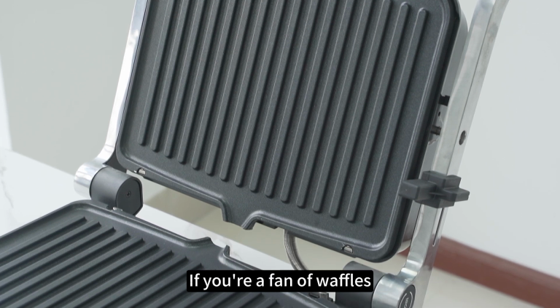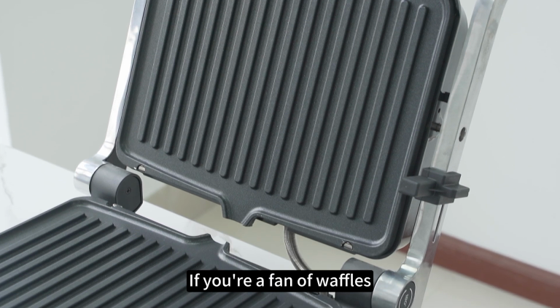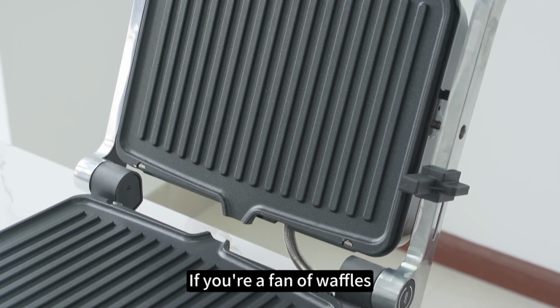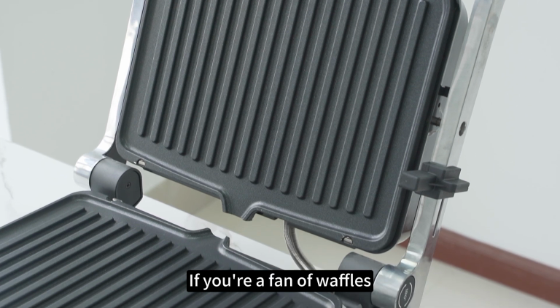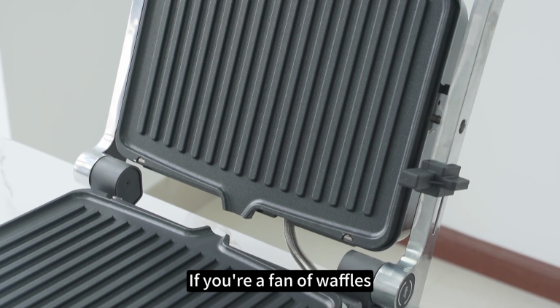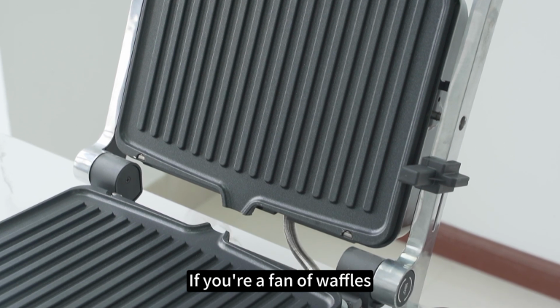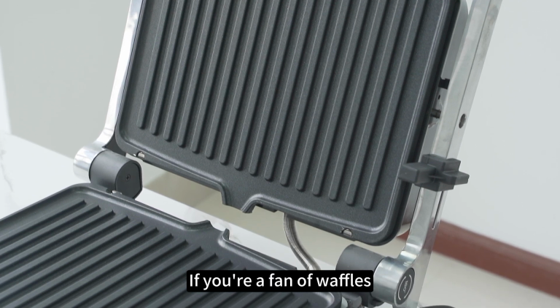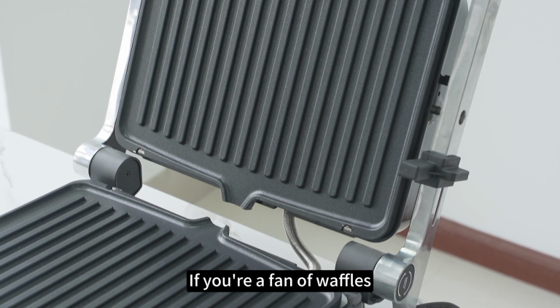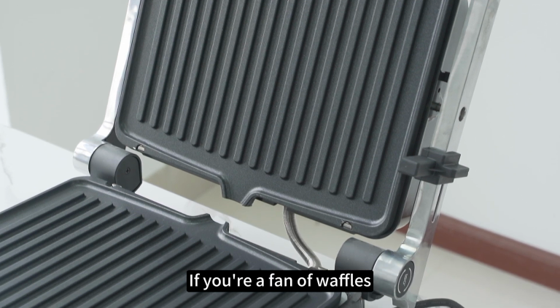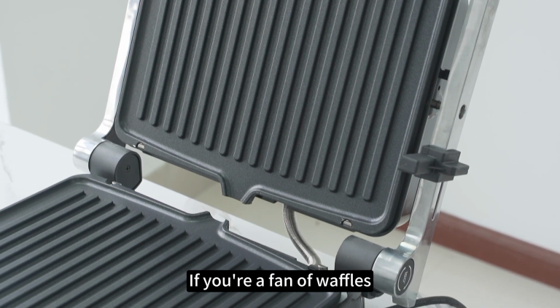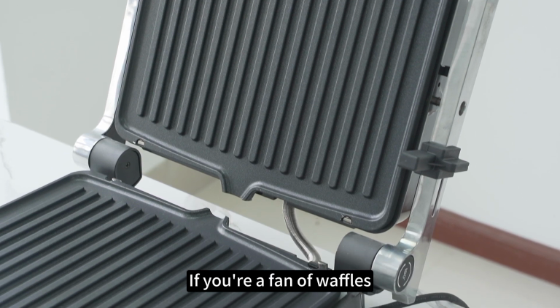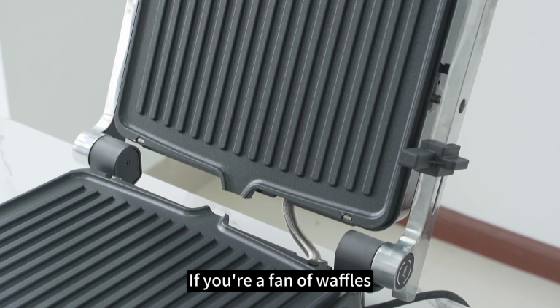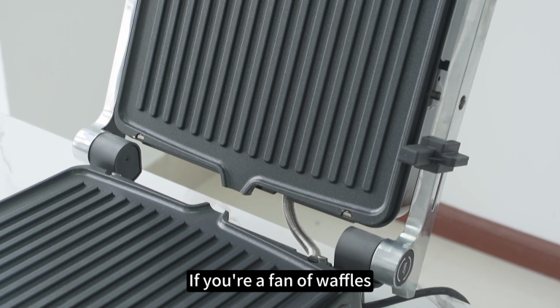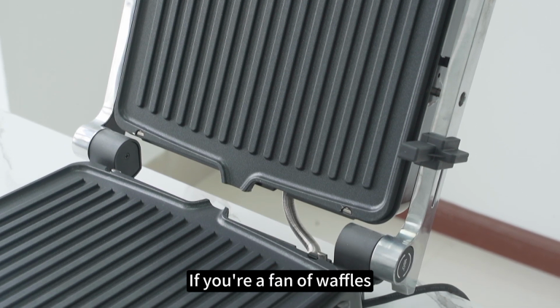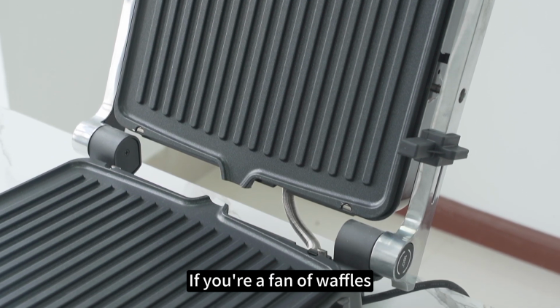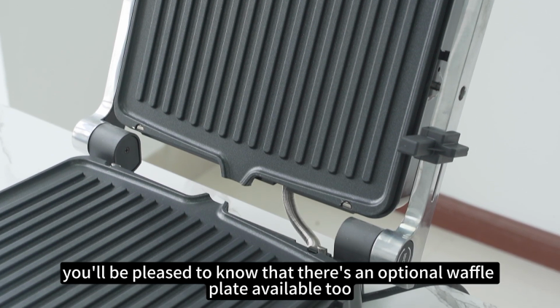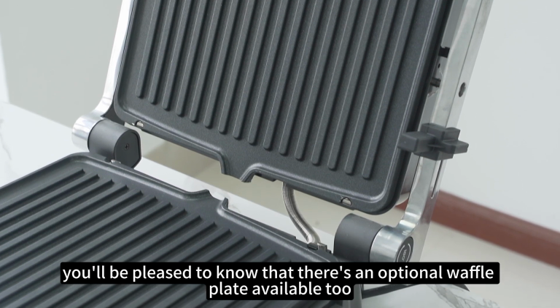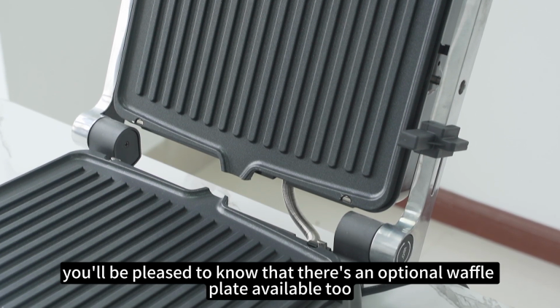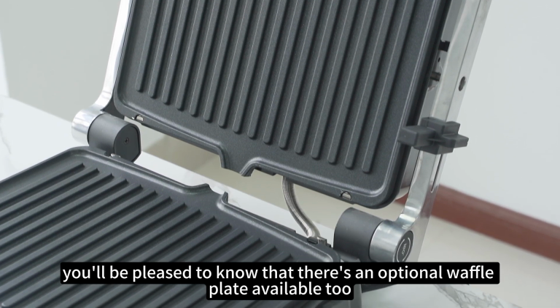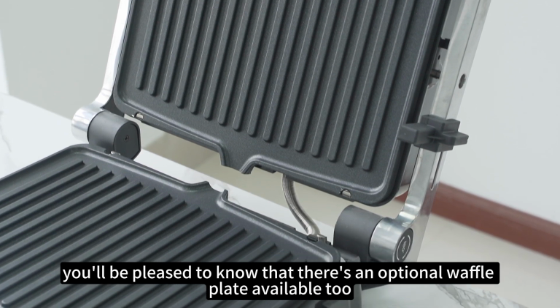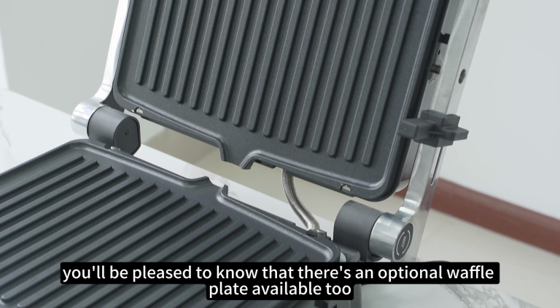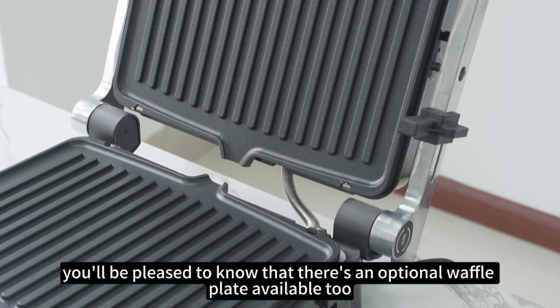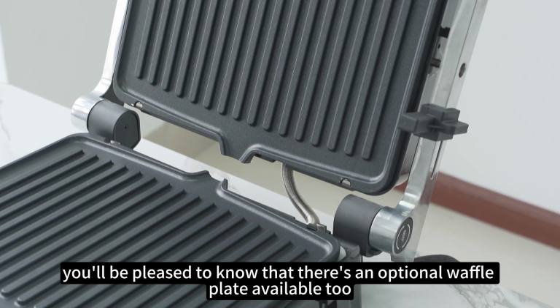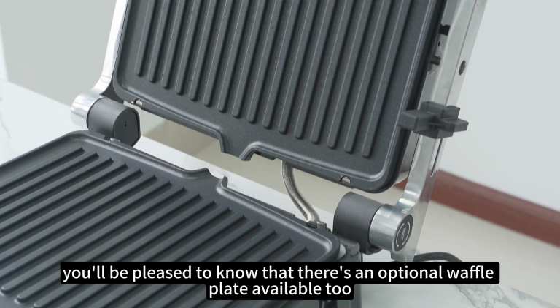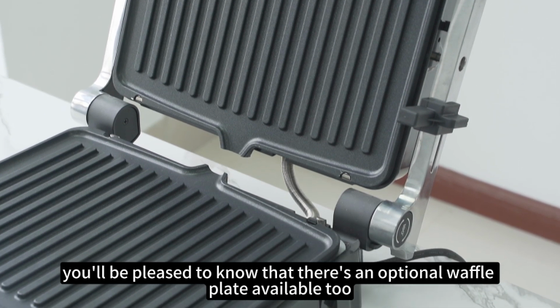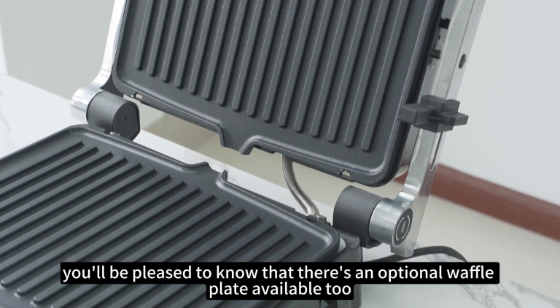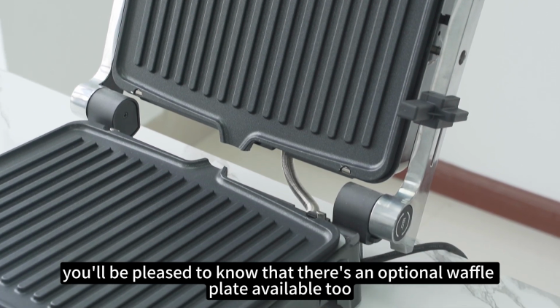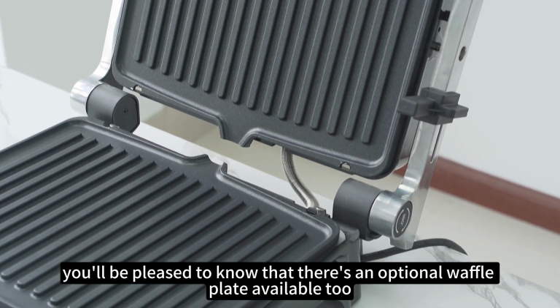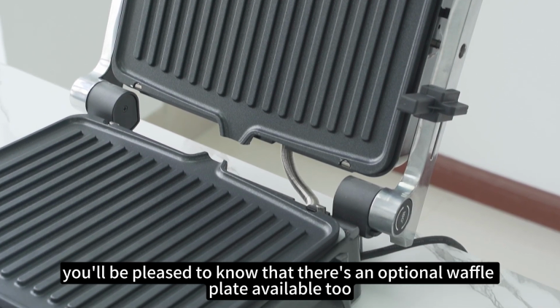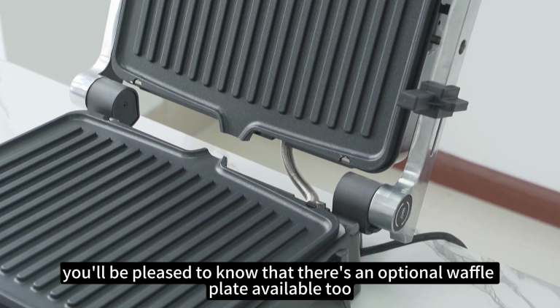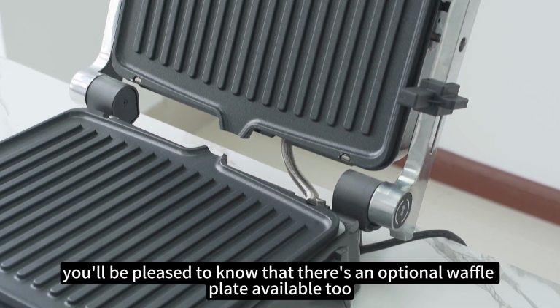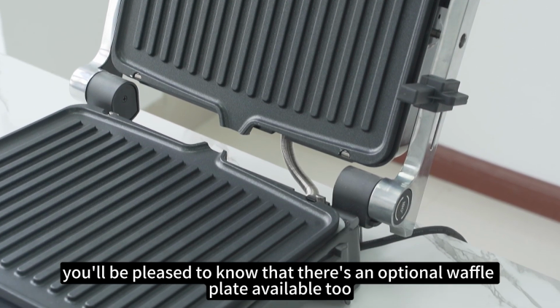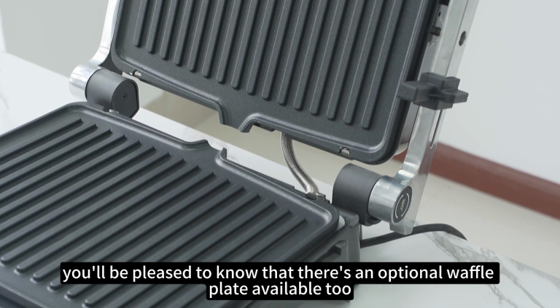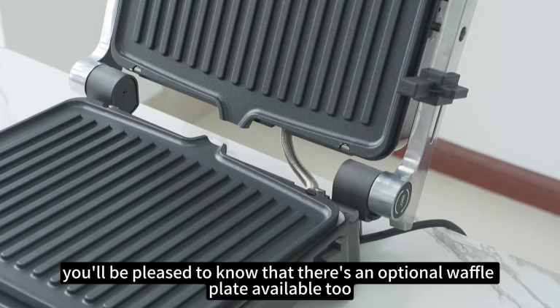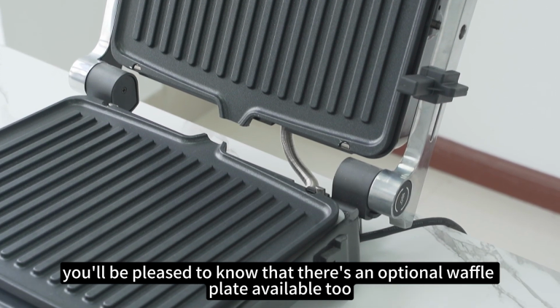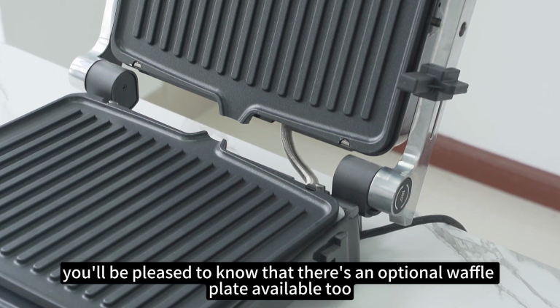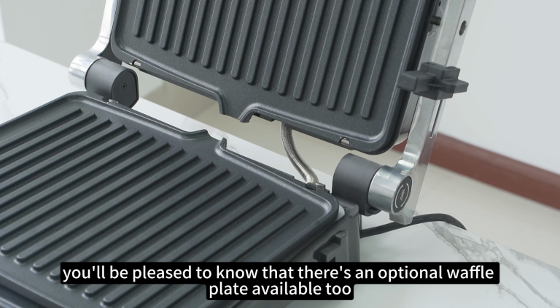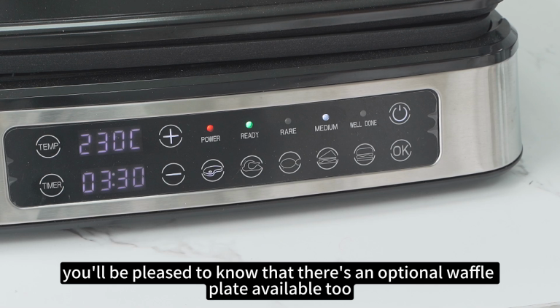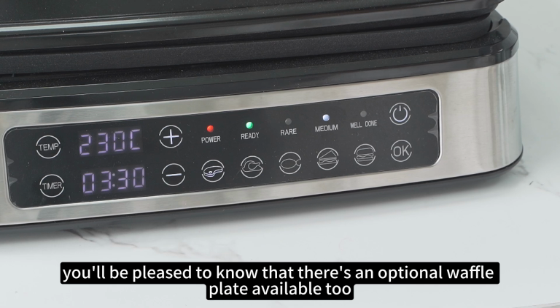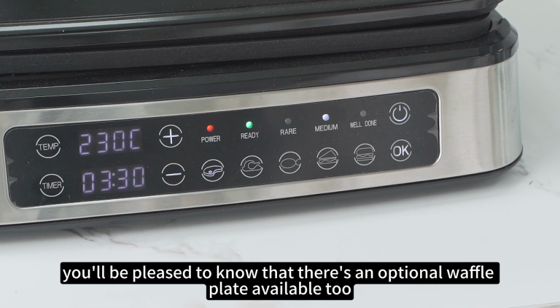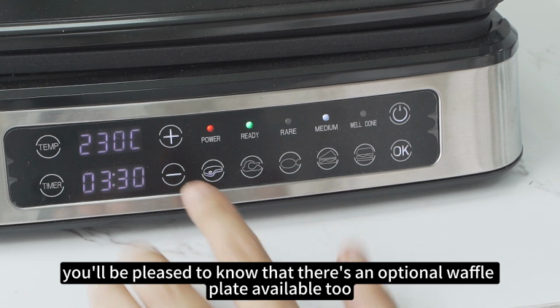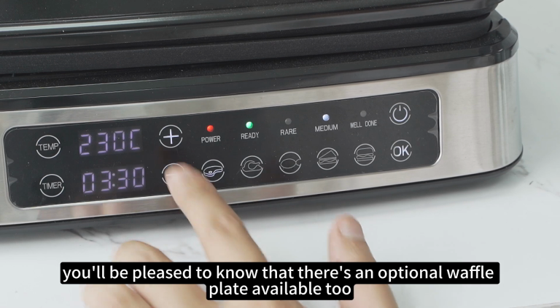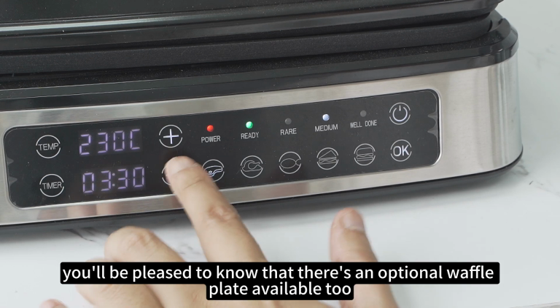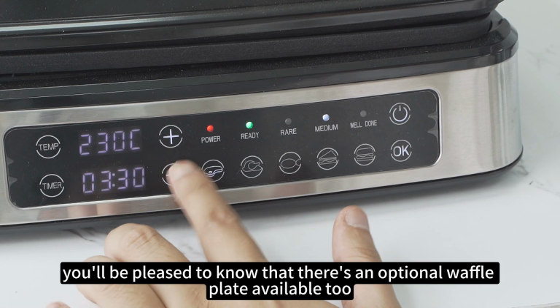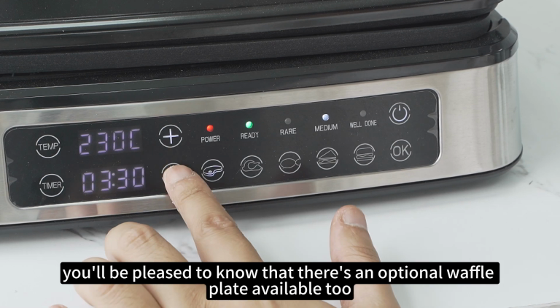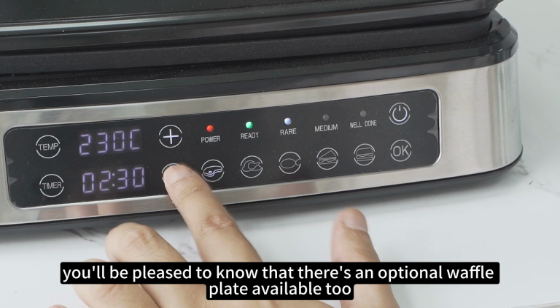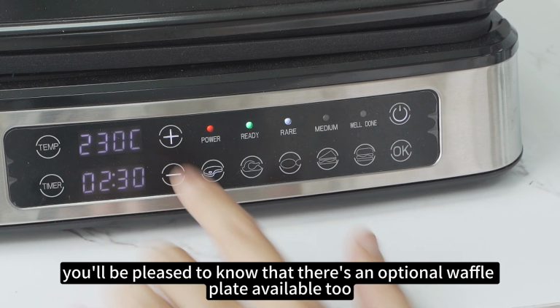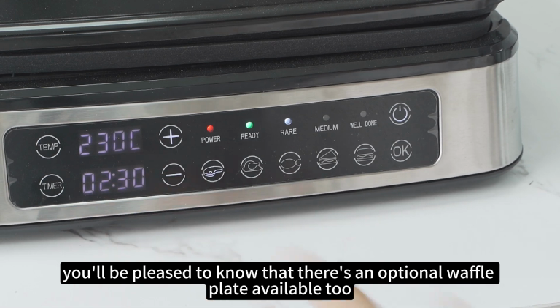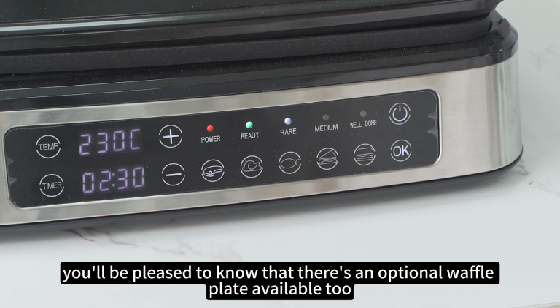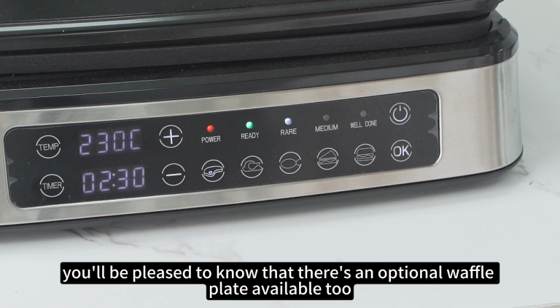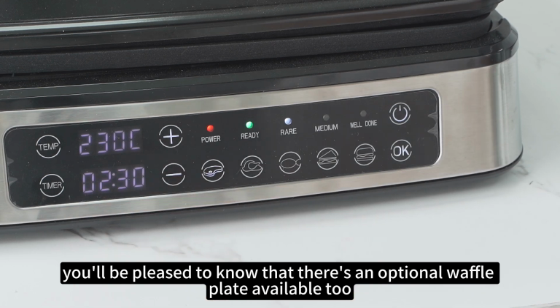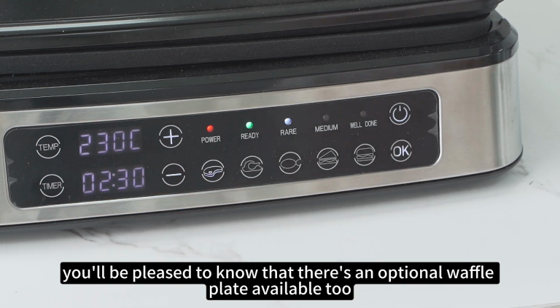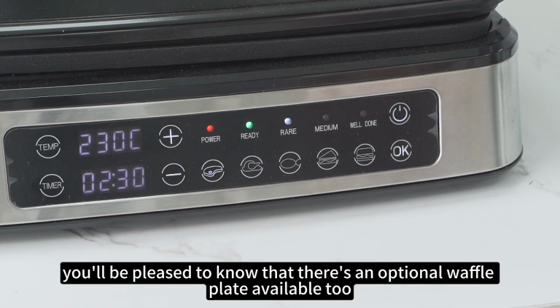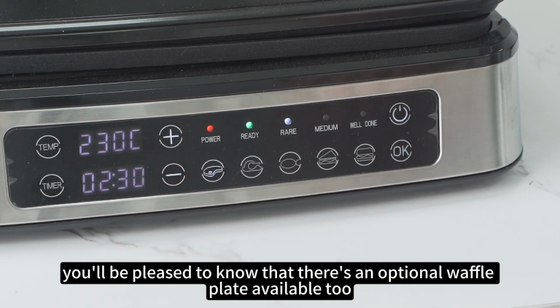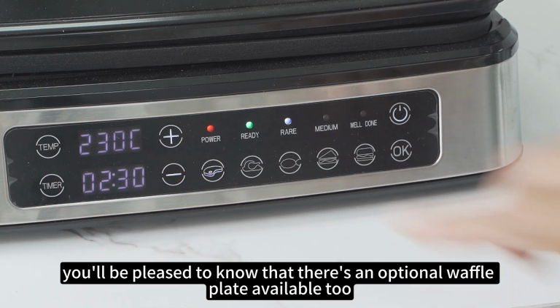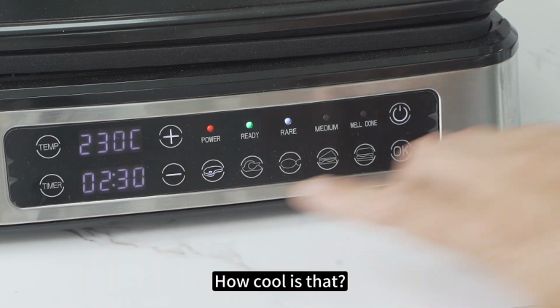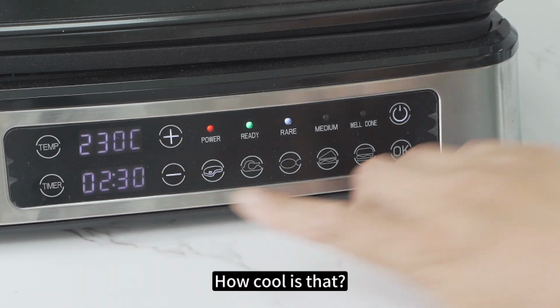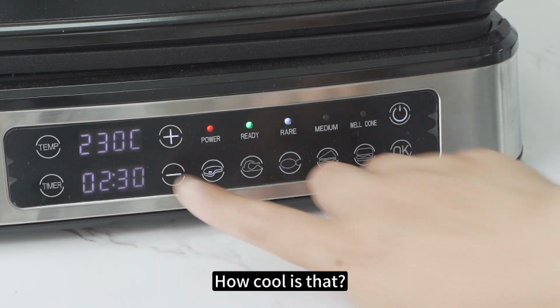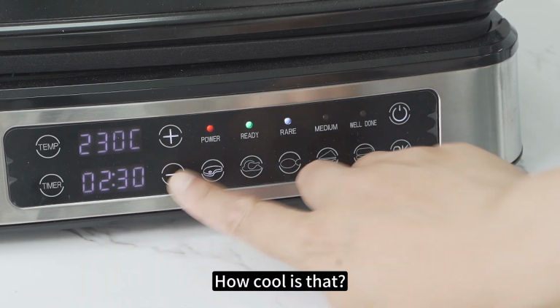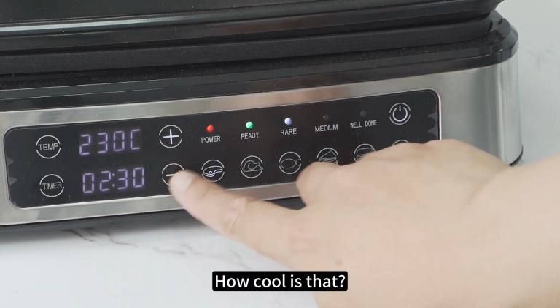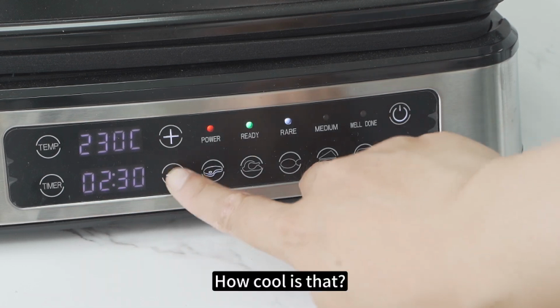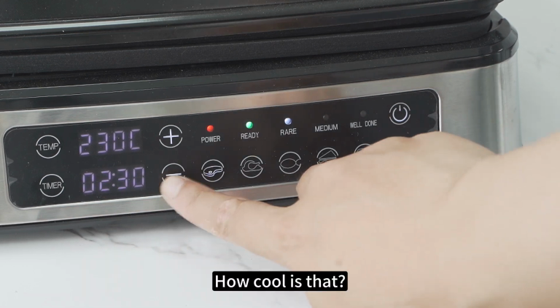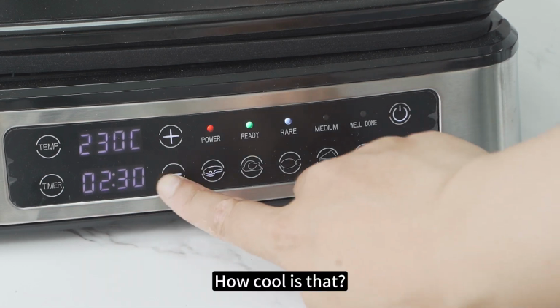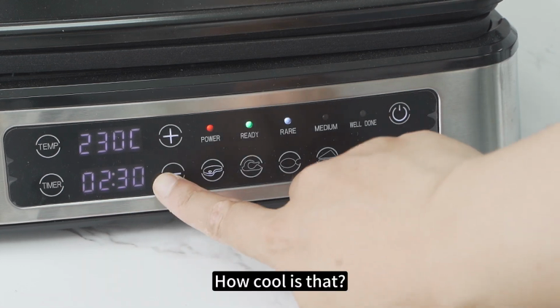If you're a fan of waffles, you'll be pleased to know that there's an optional waffle plate available too. How cool is that?